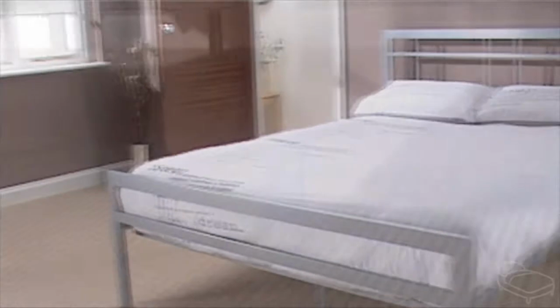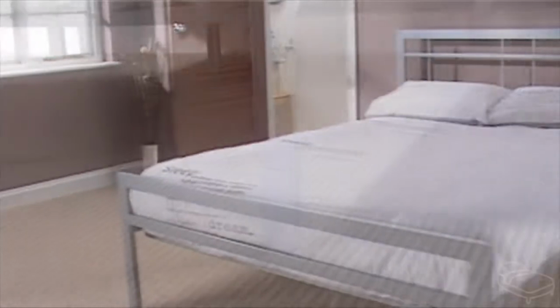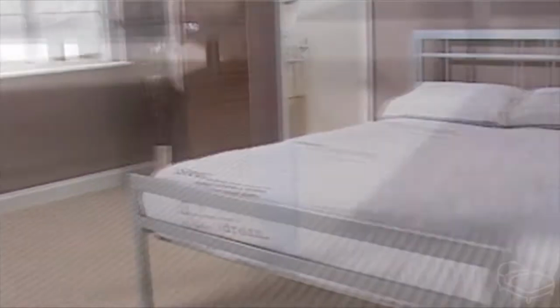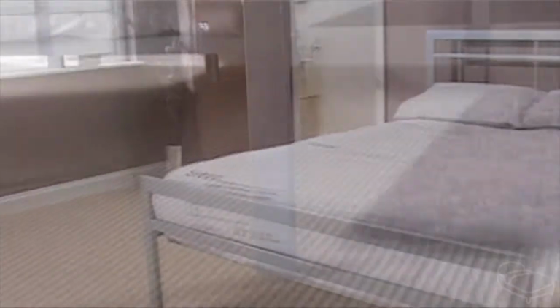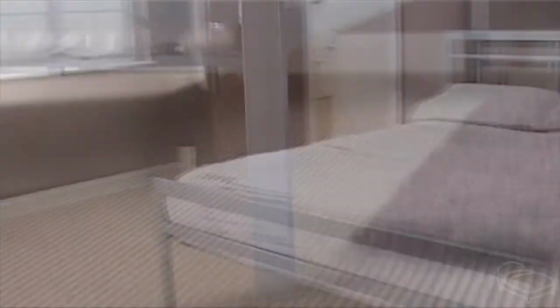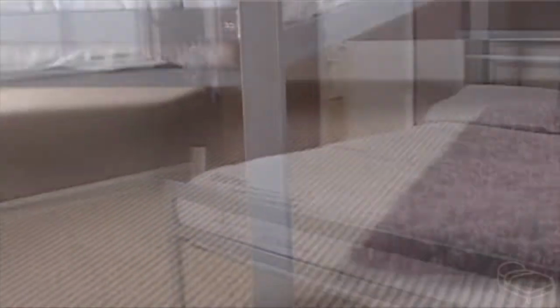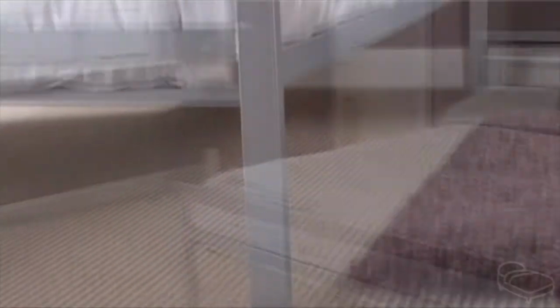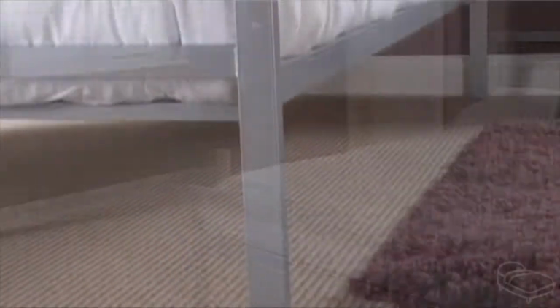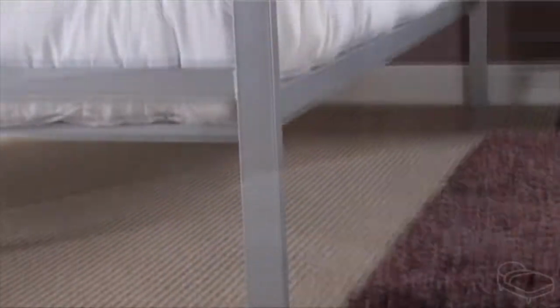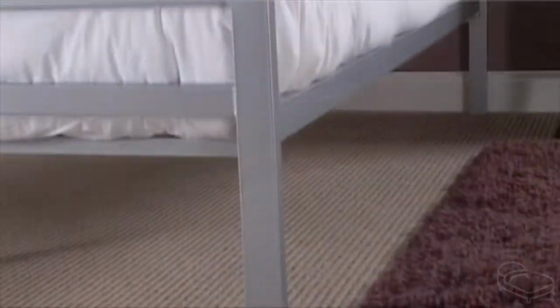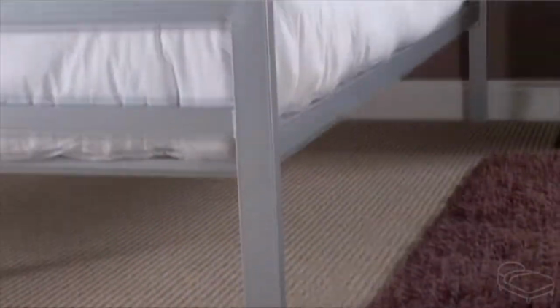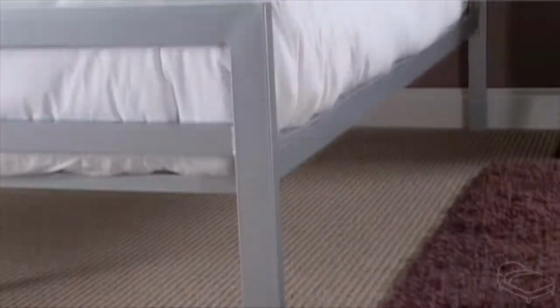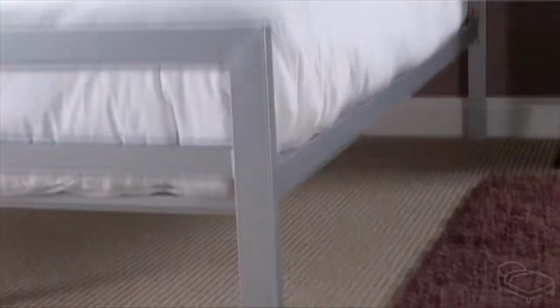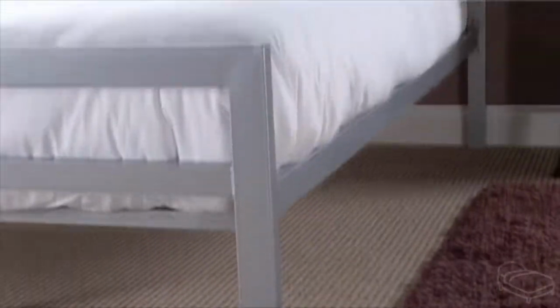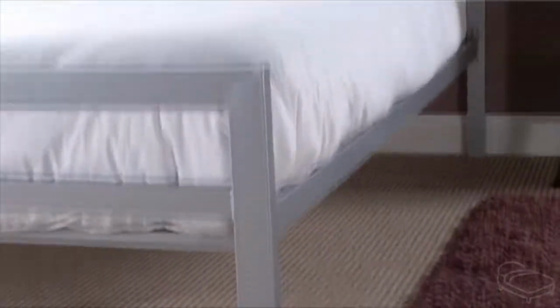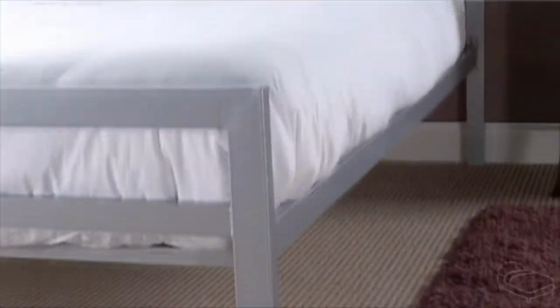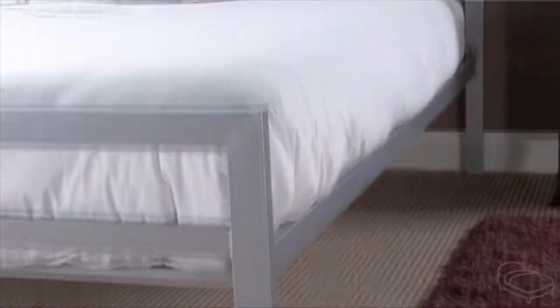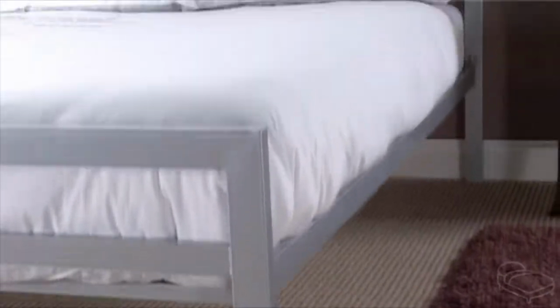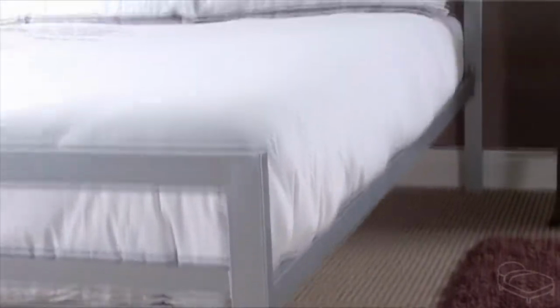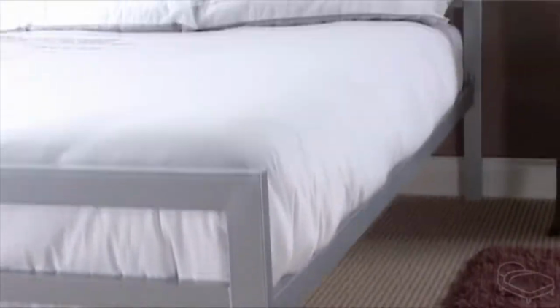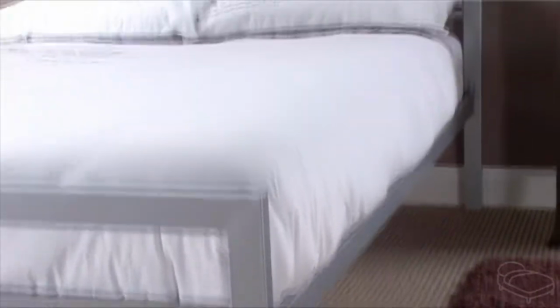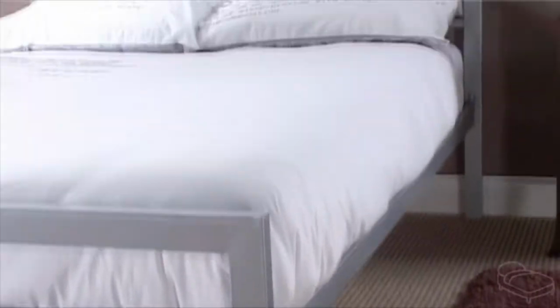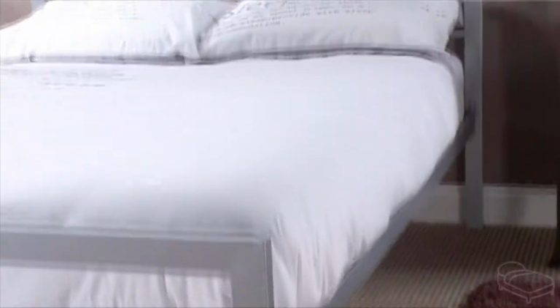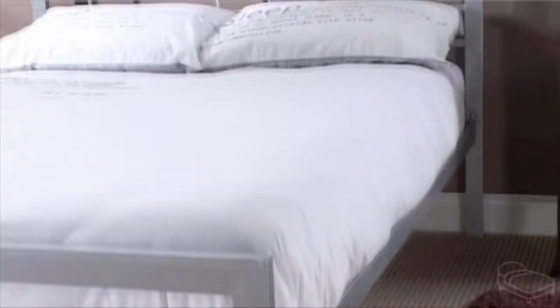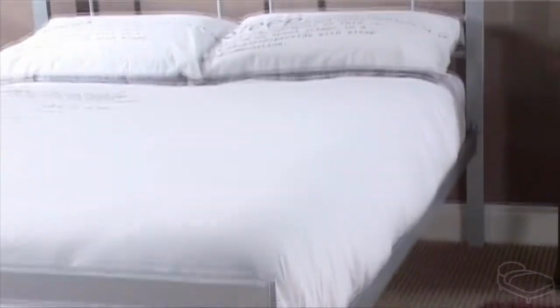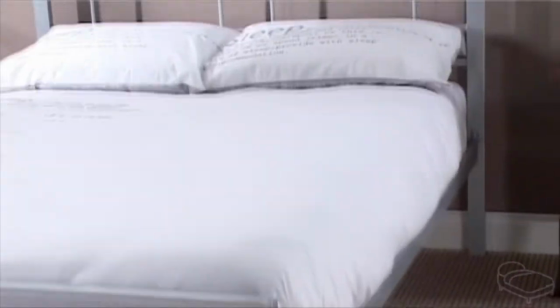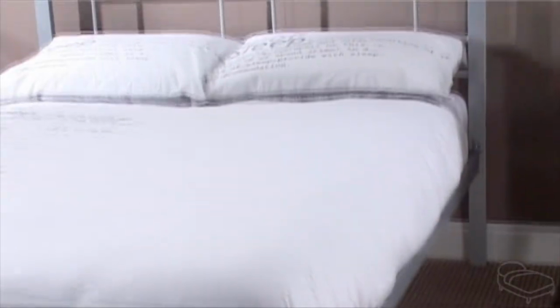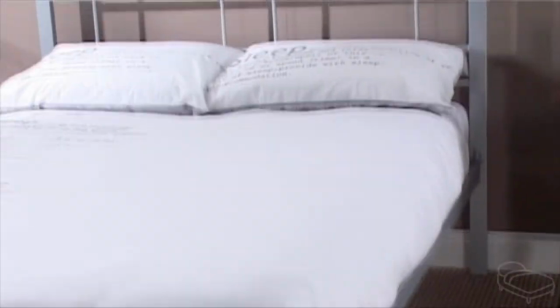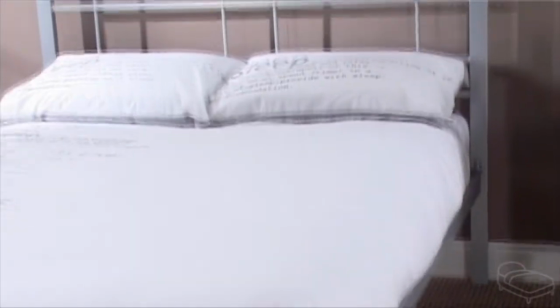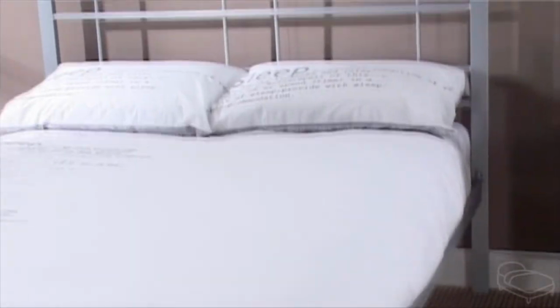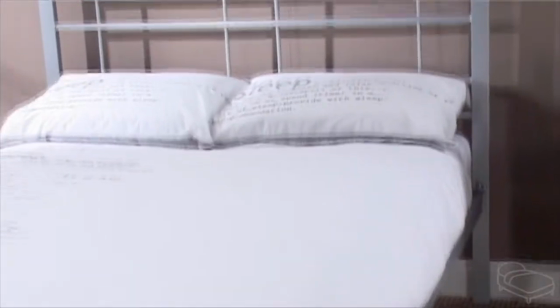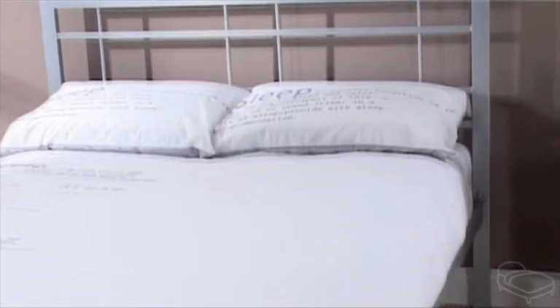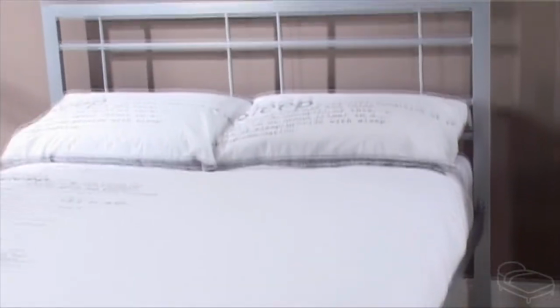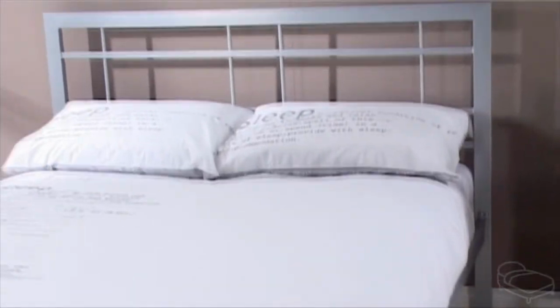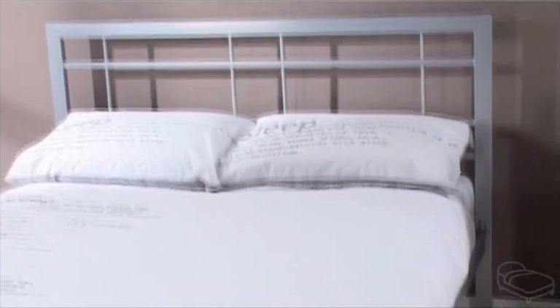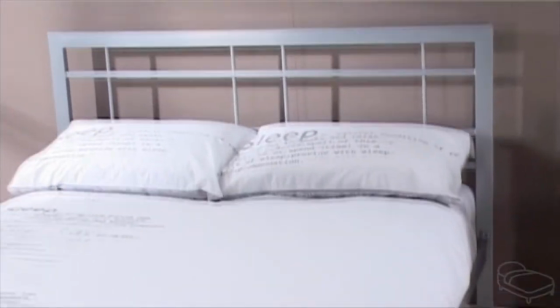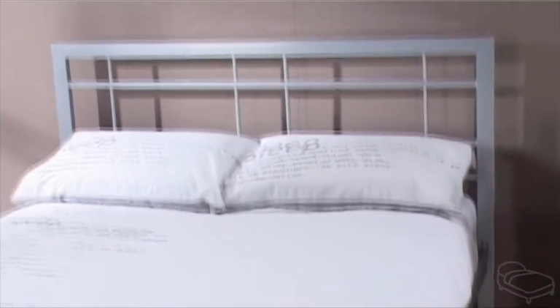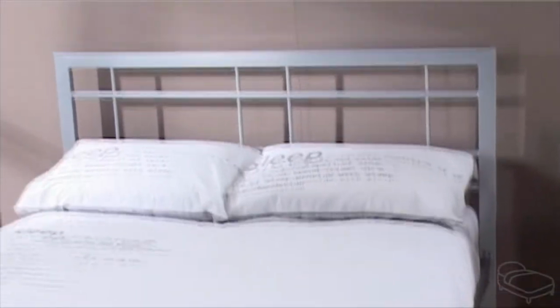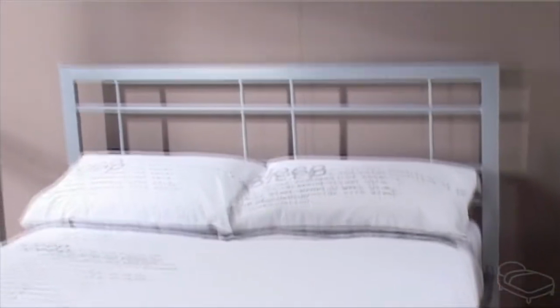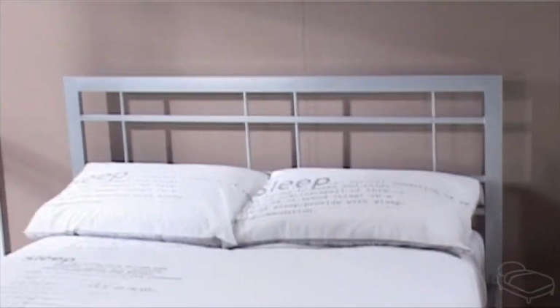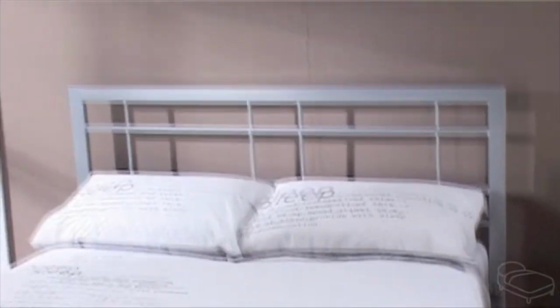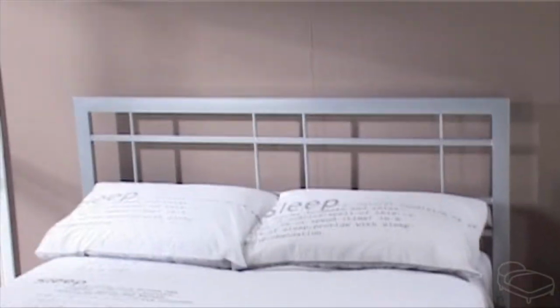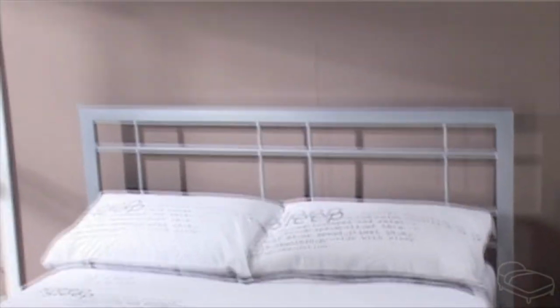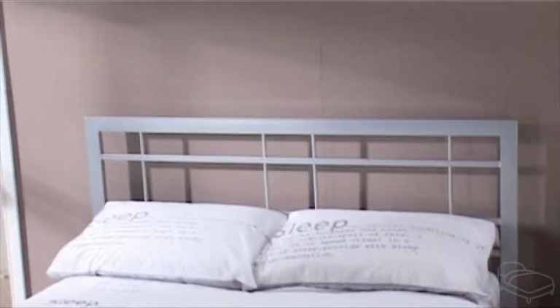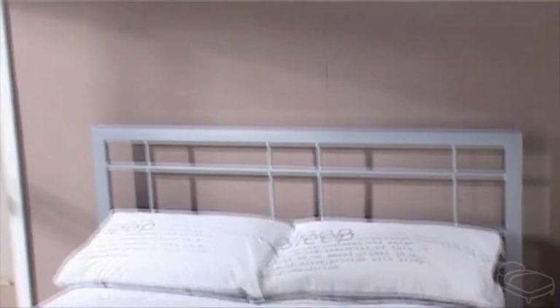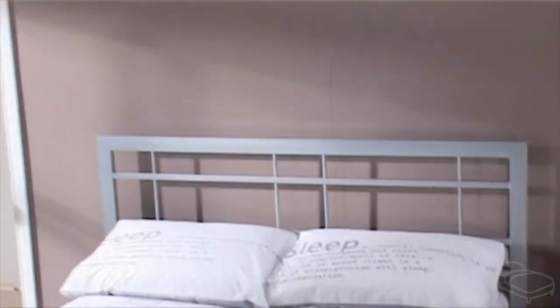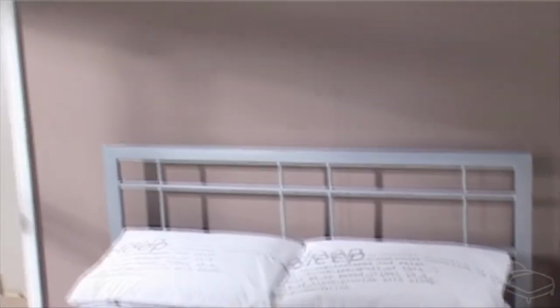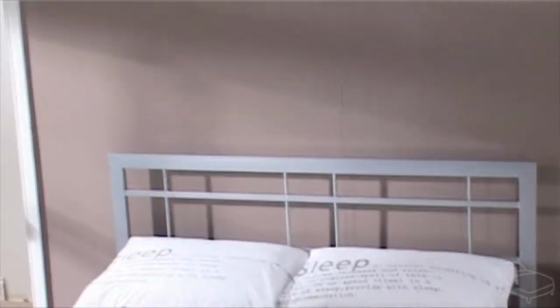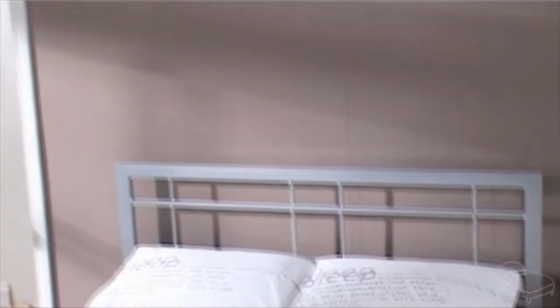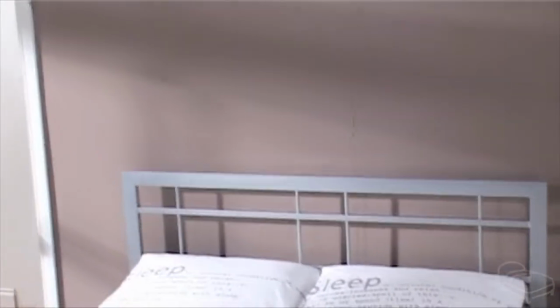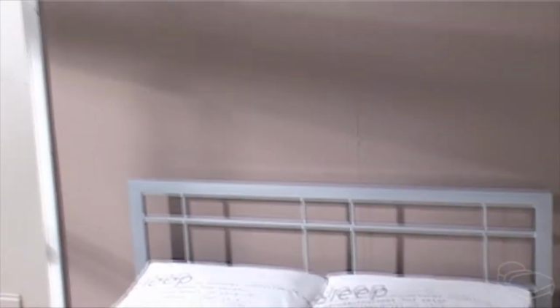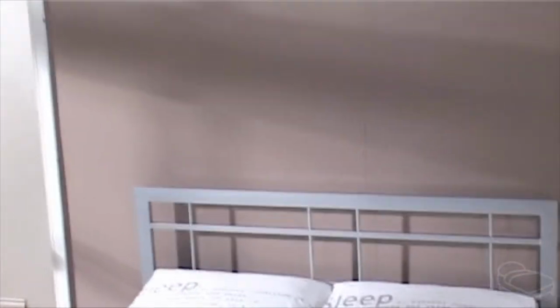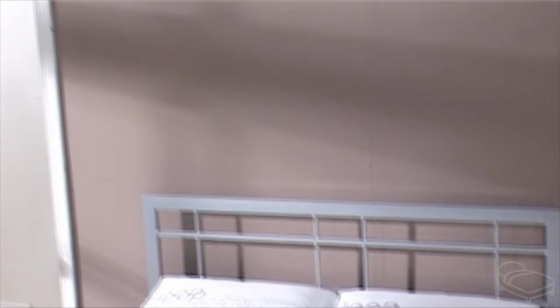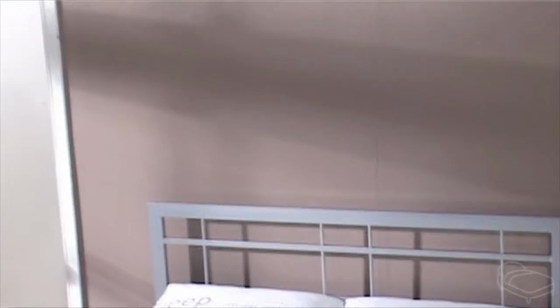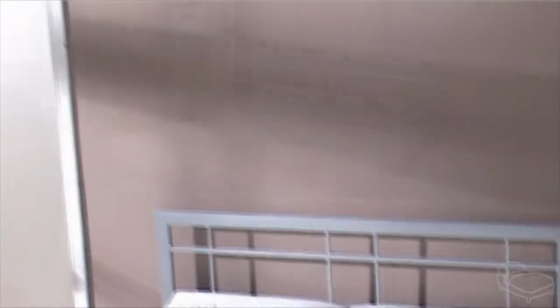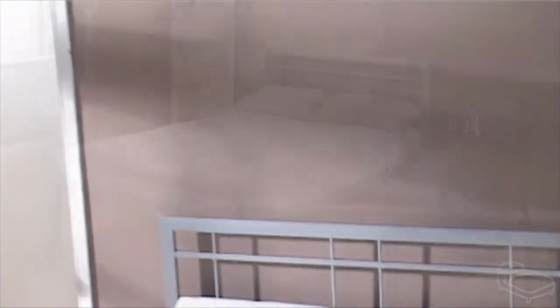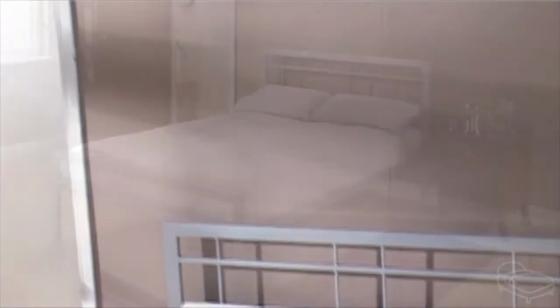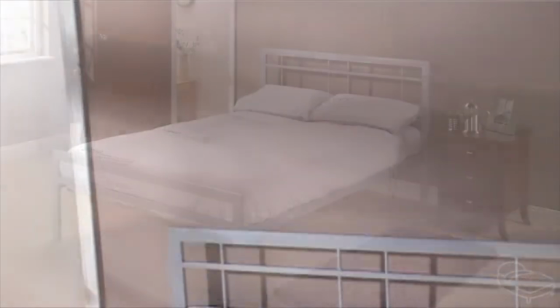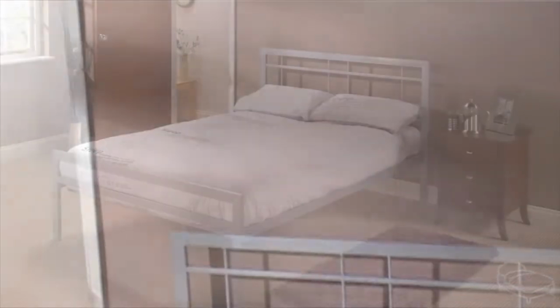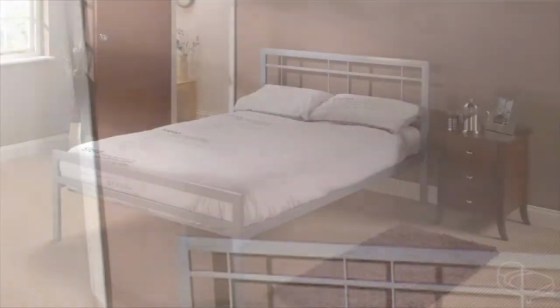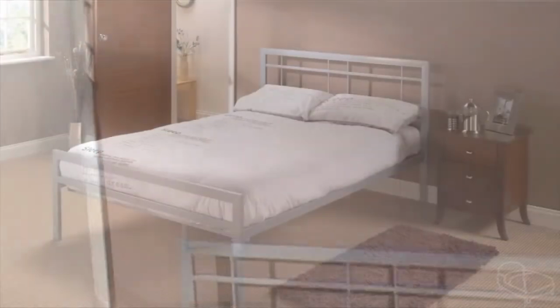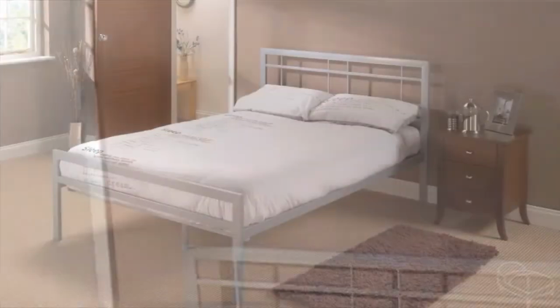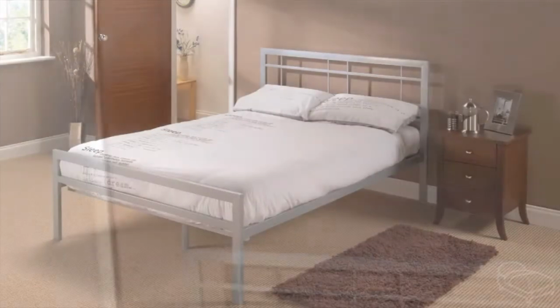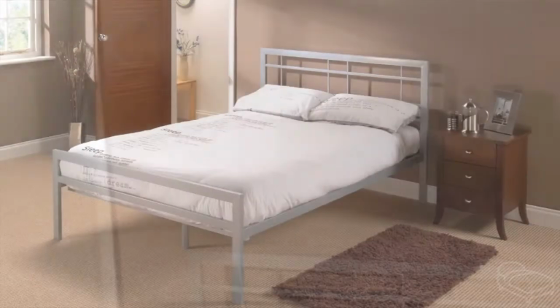This bed is available in all standard sizes from Small Single to Super King. For more information, please follow the link.